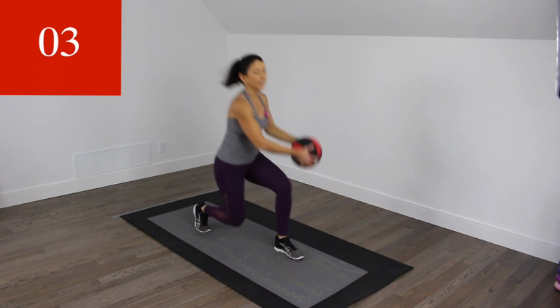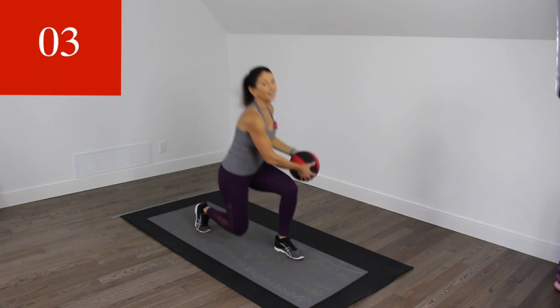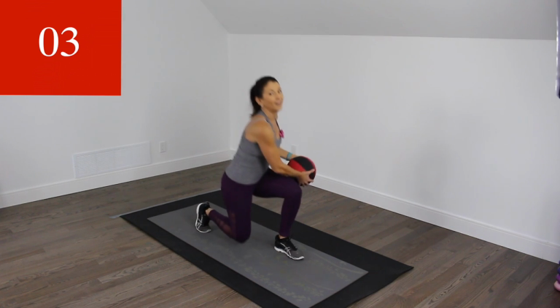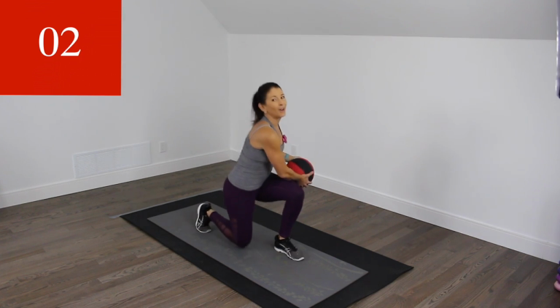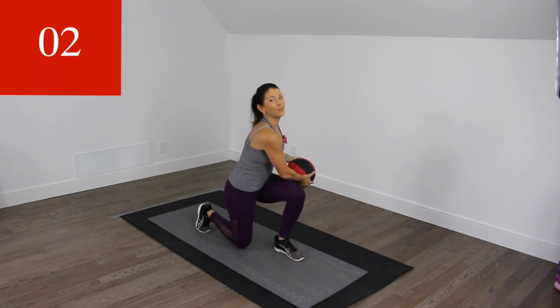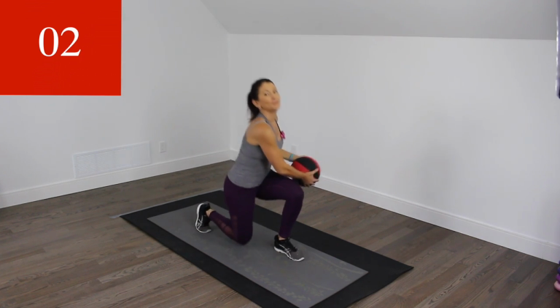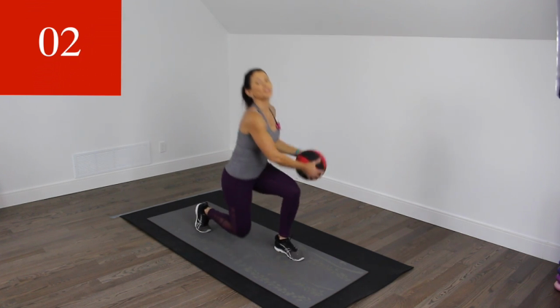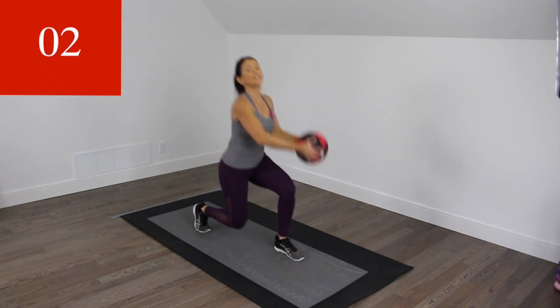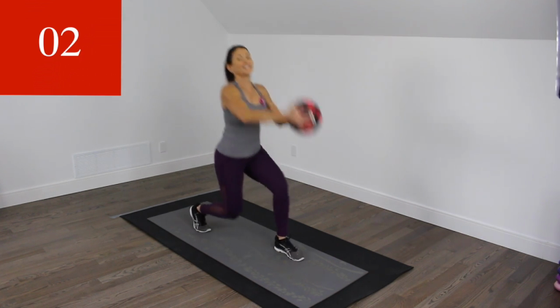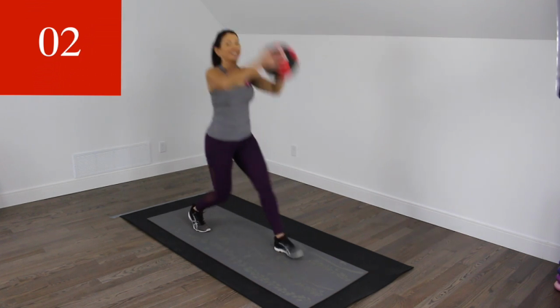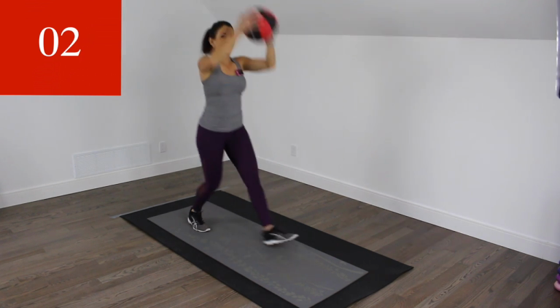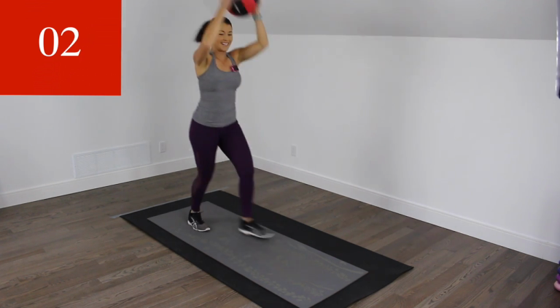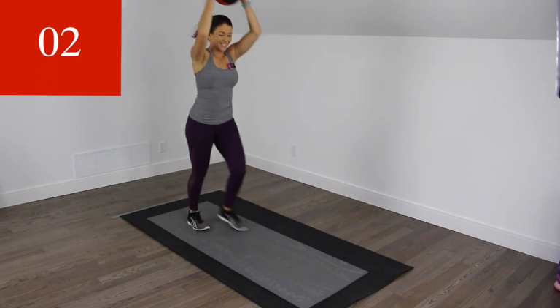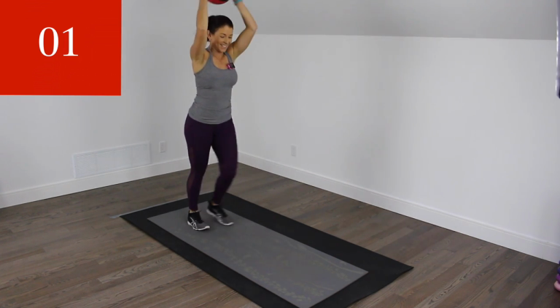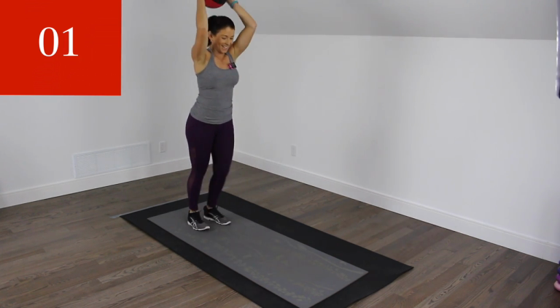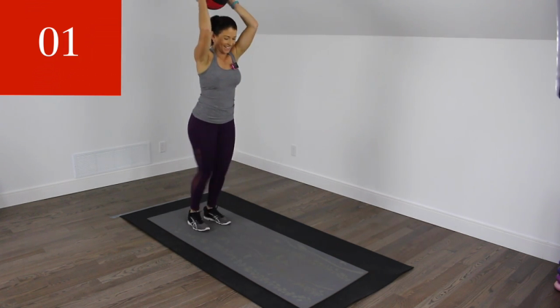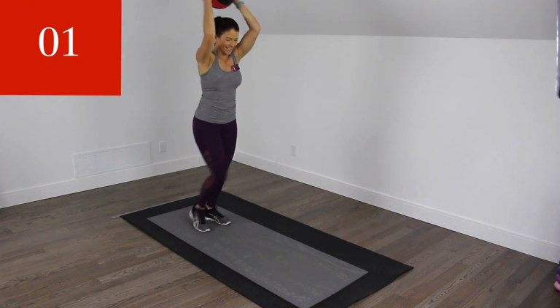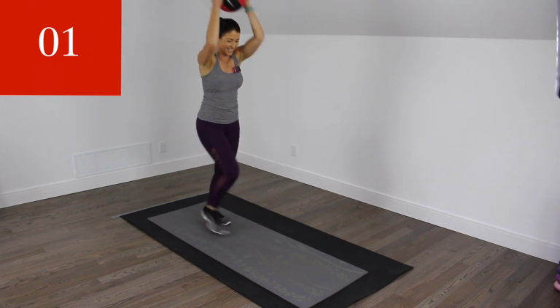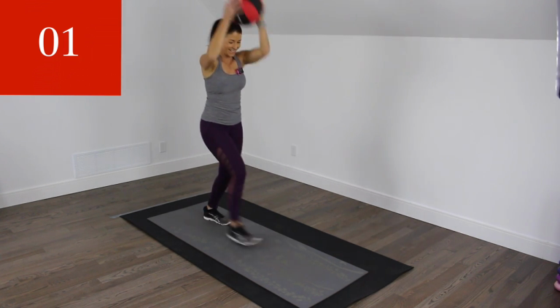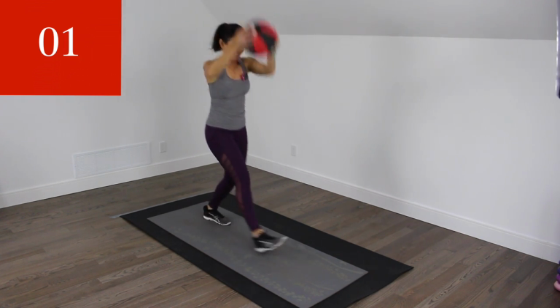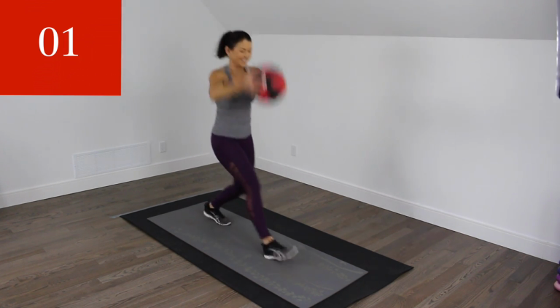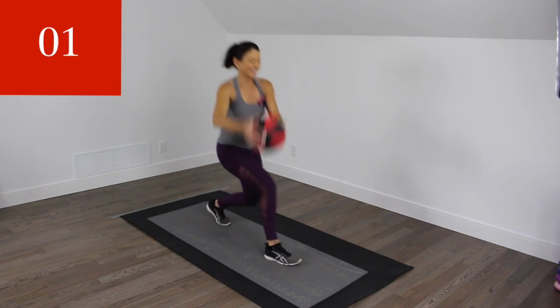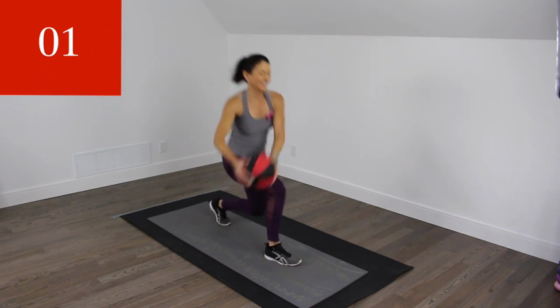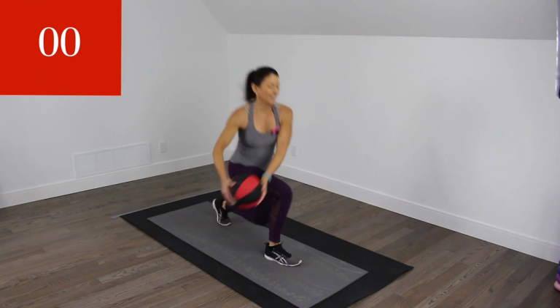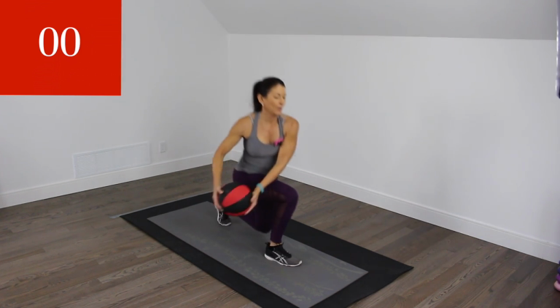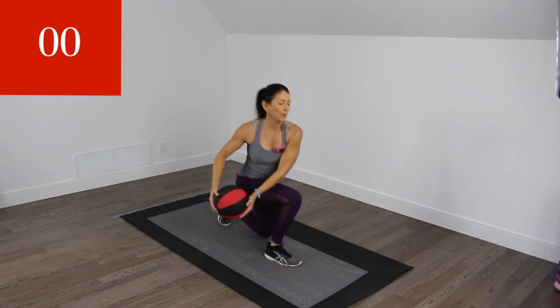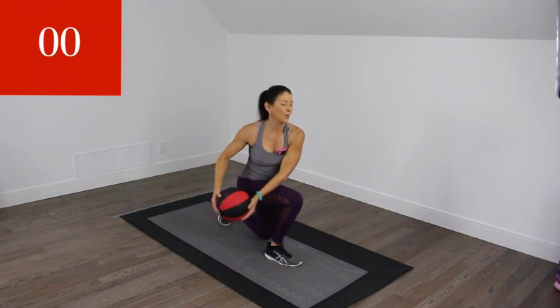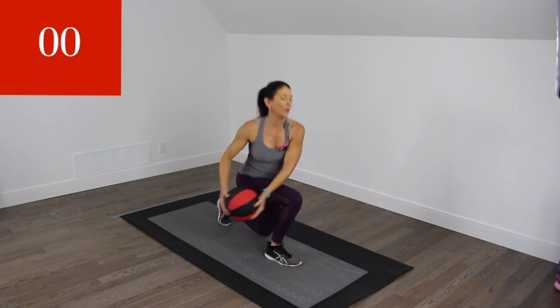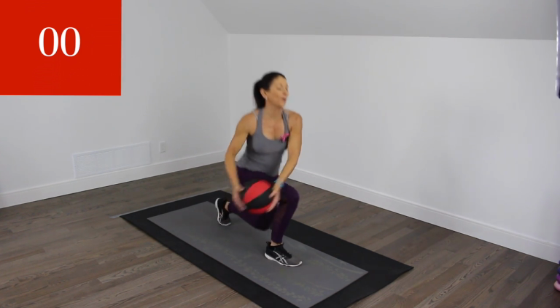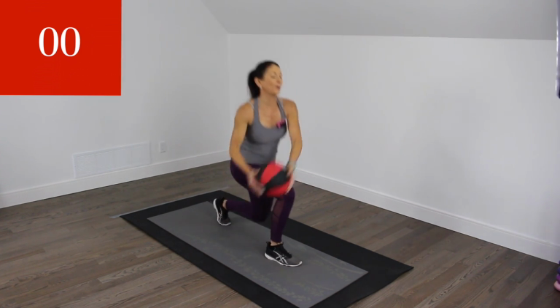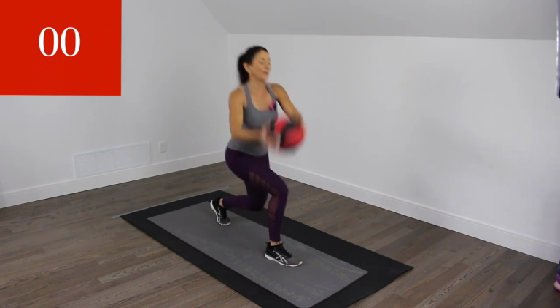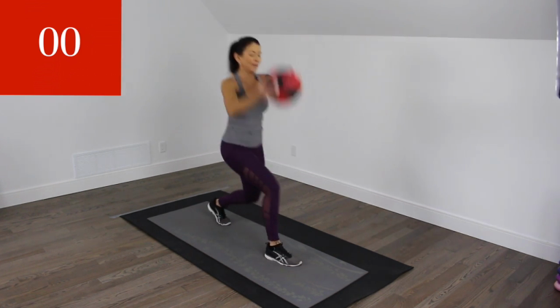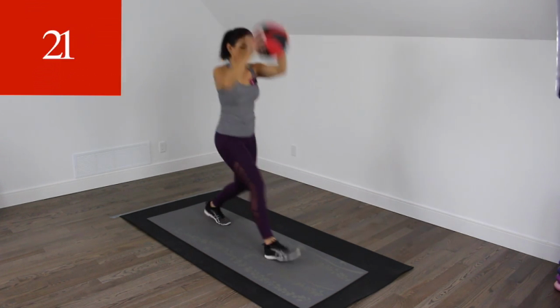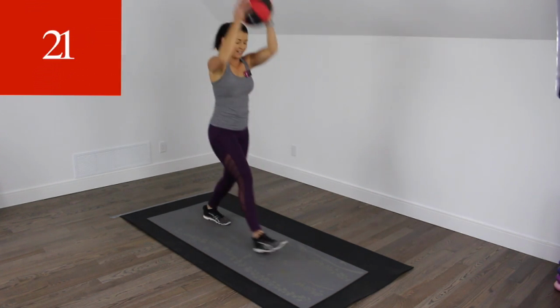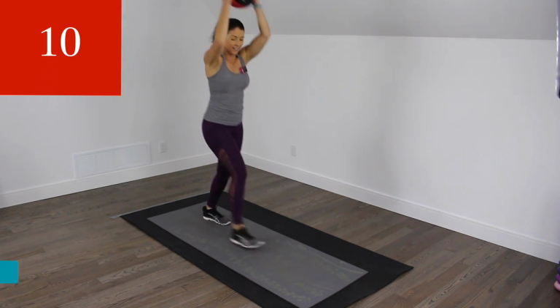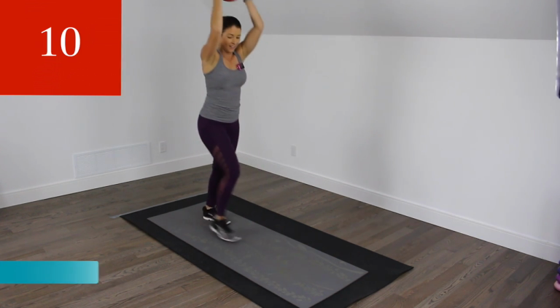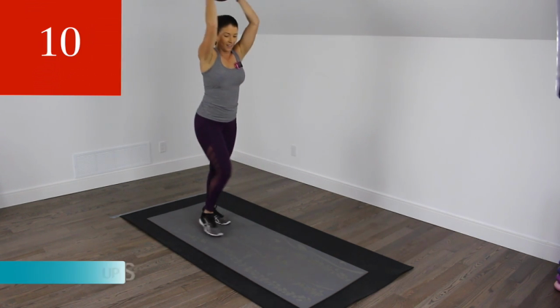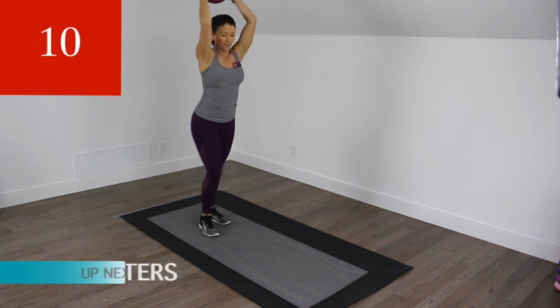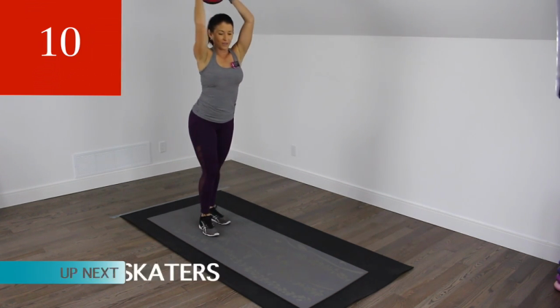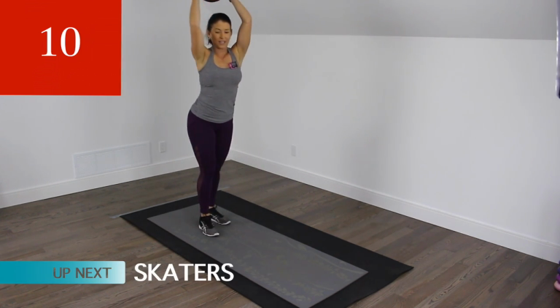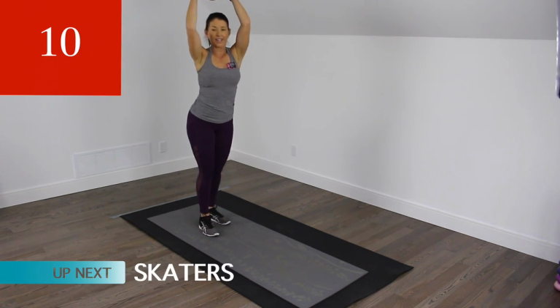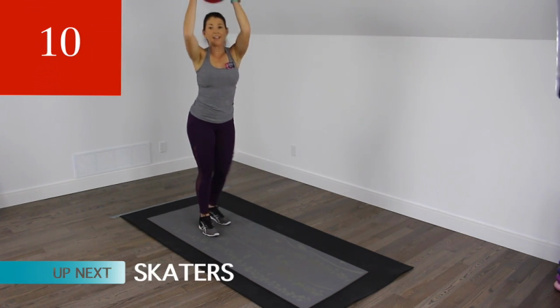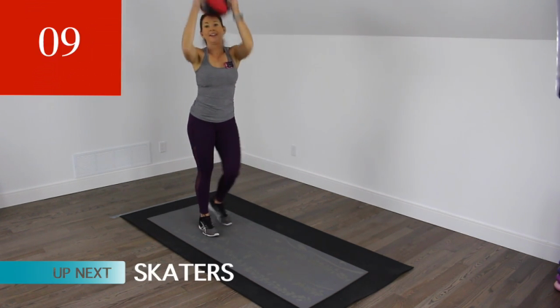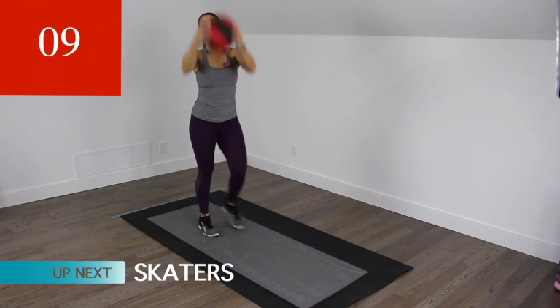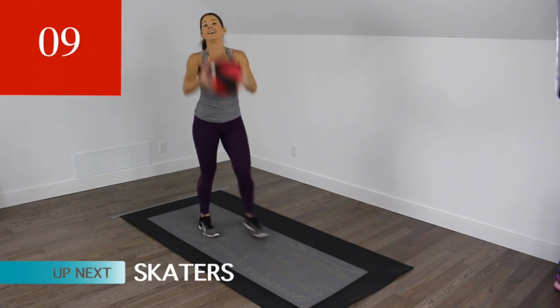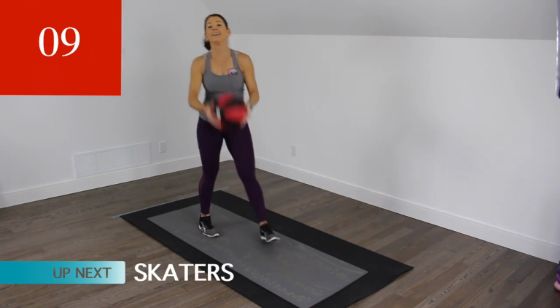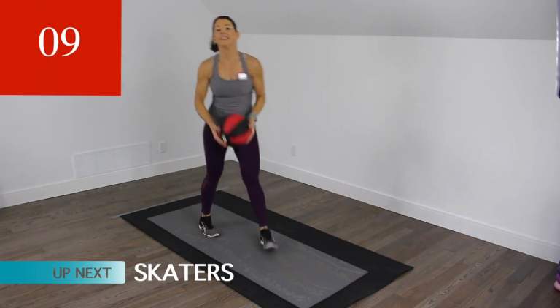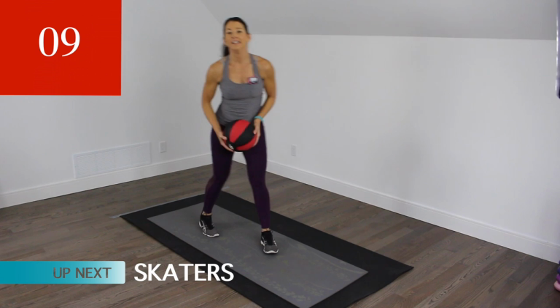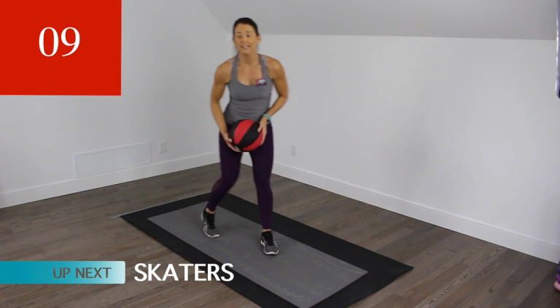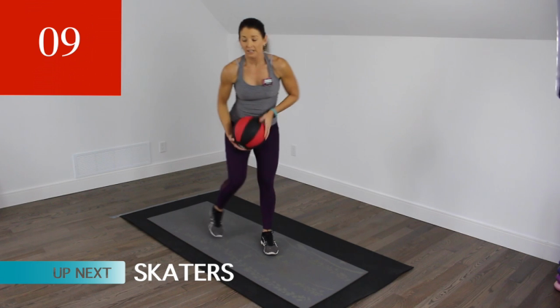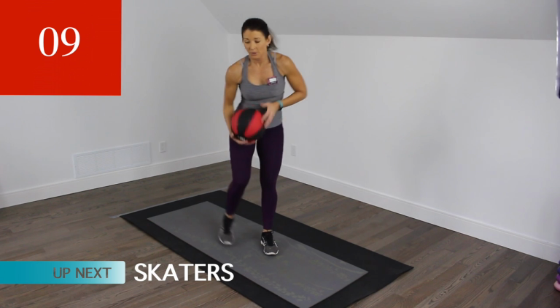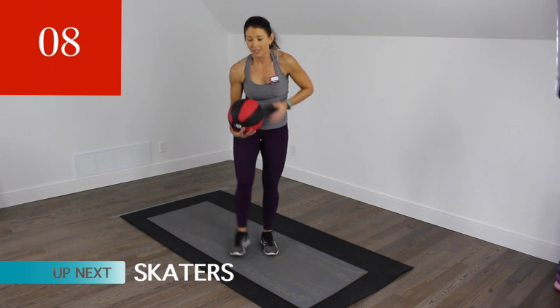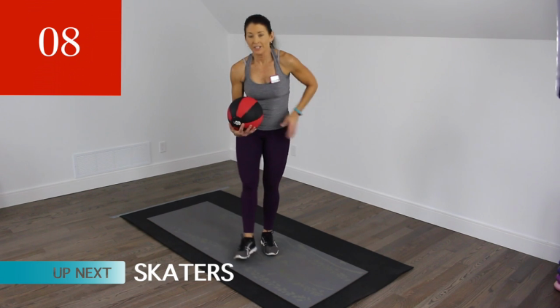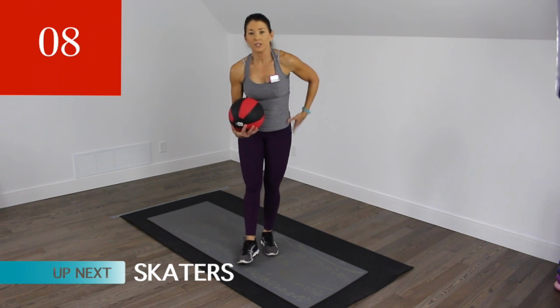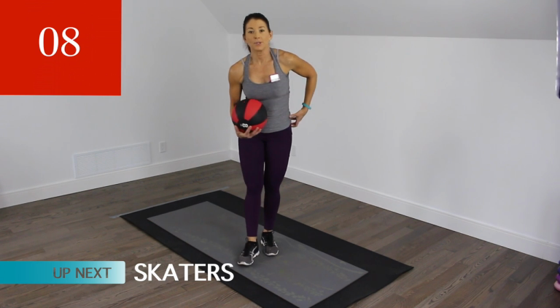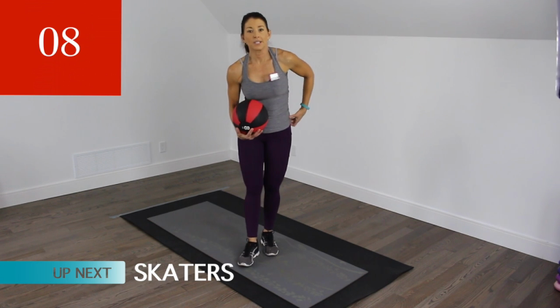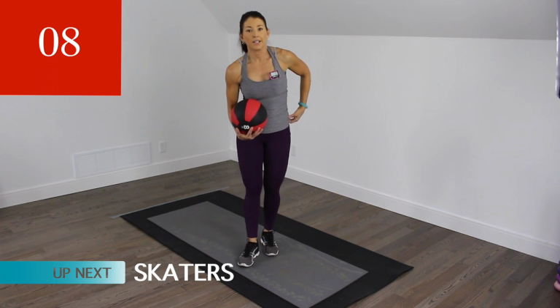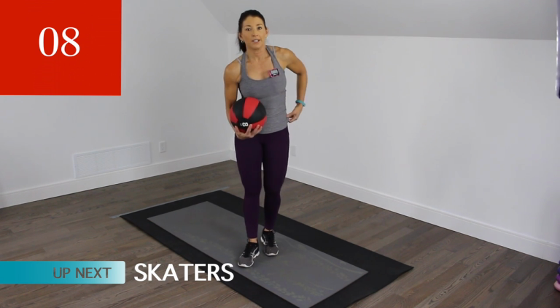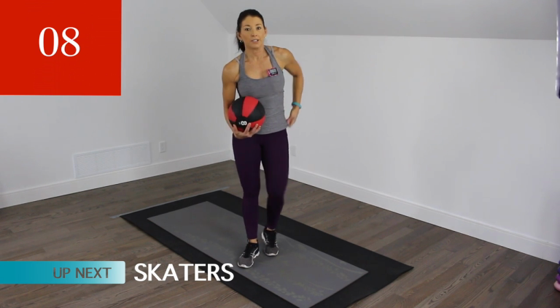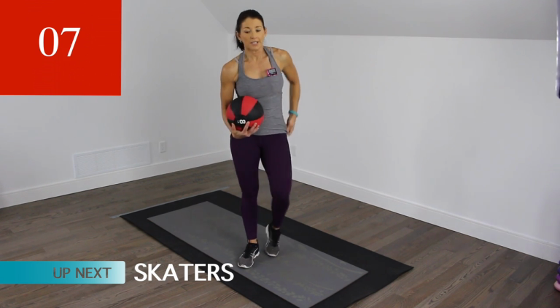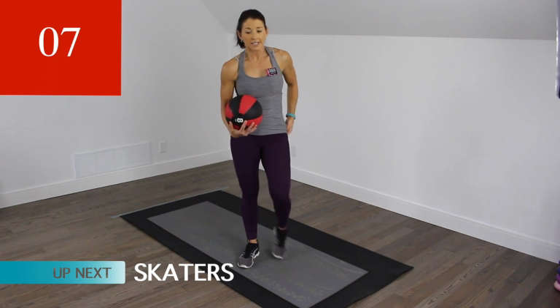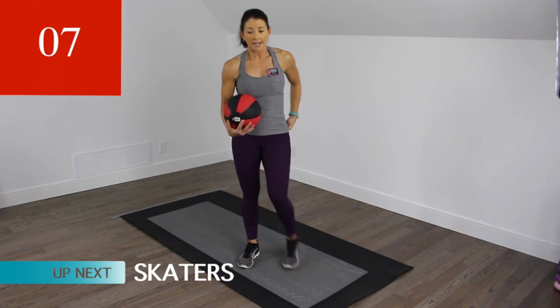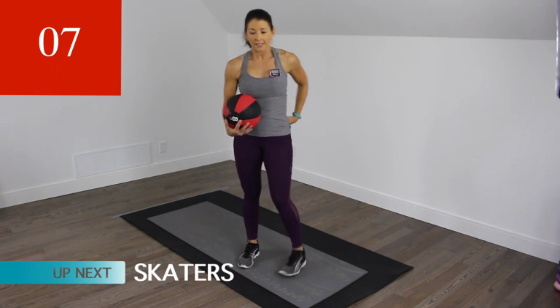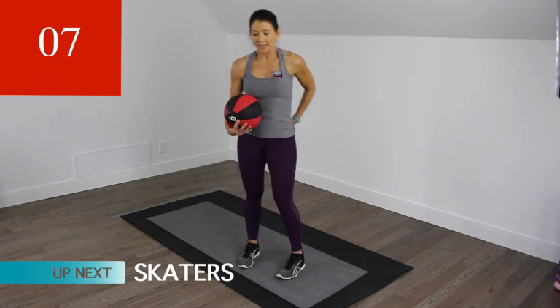We should be breathing heavy here. Almost there, guys. We're going to do skaters next.